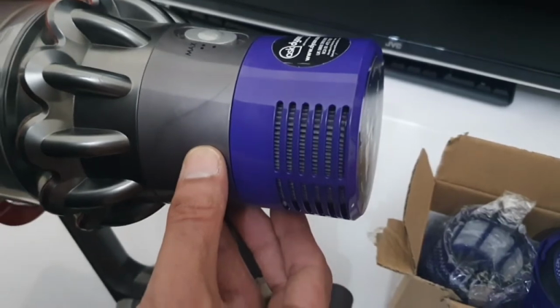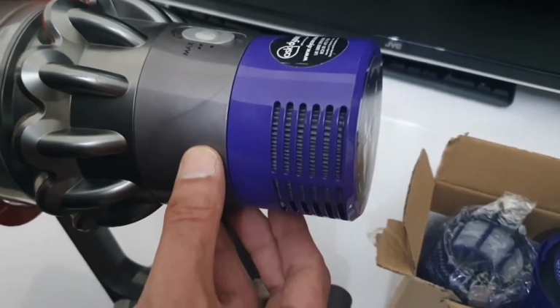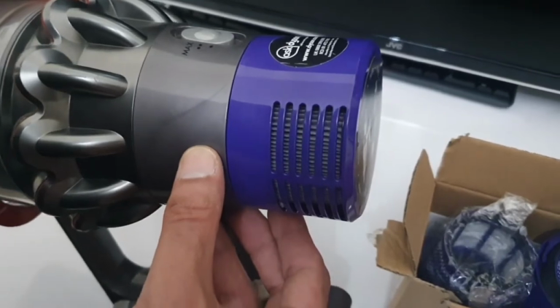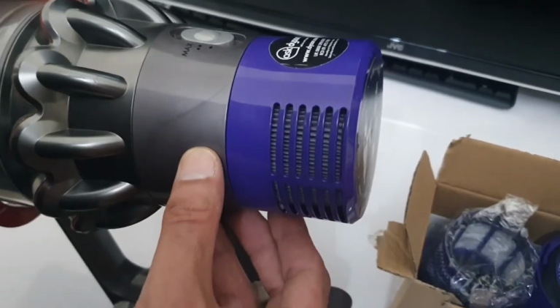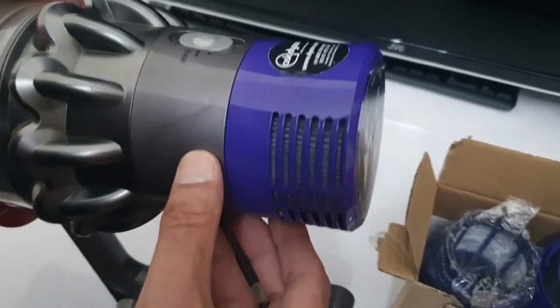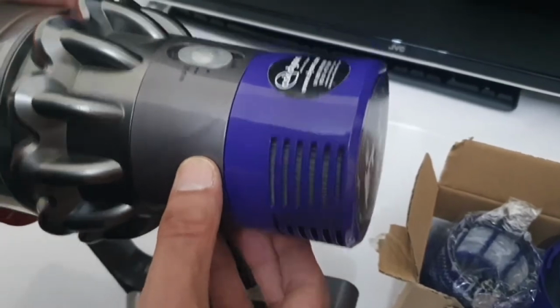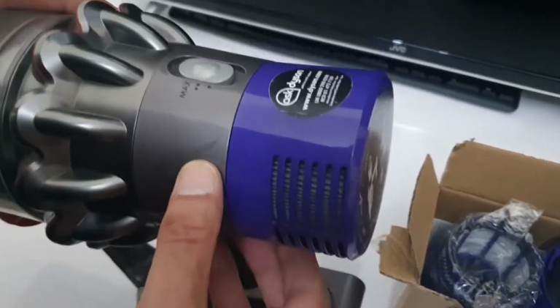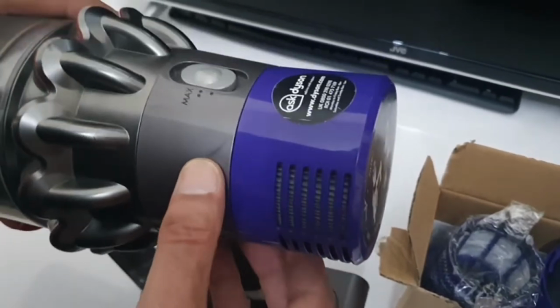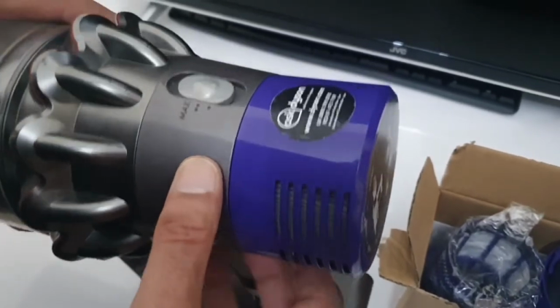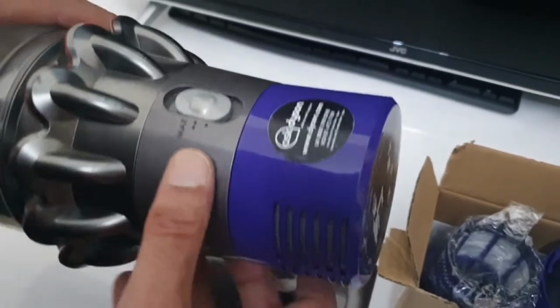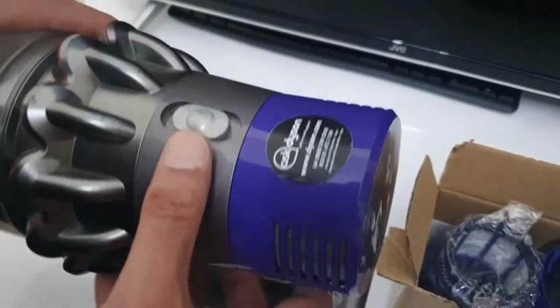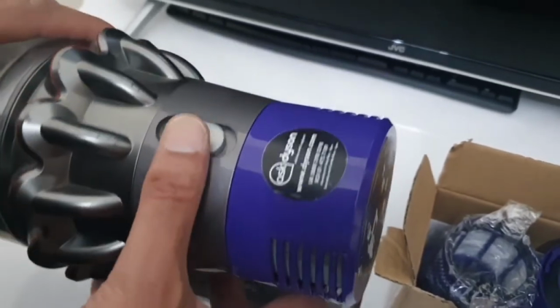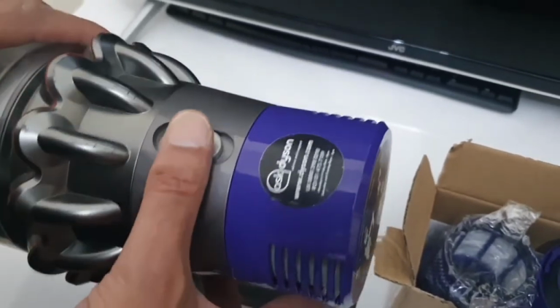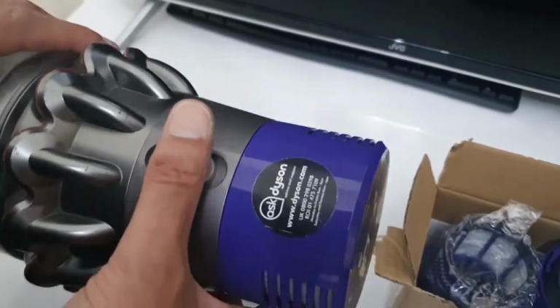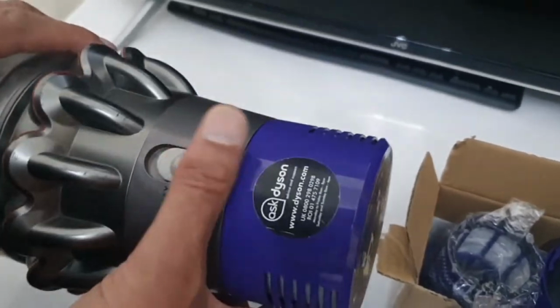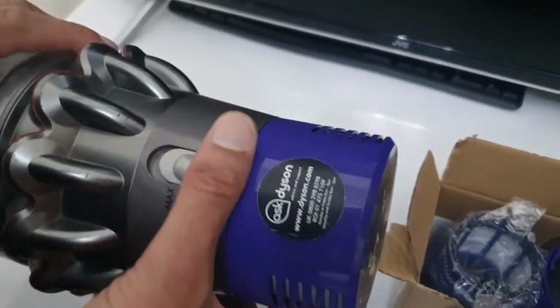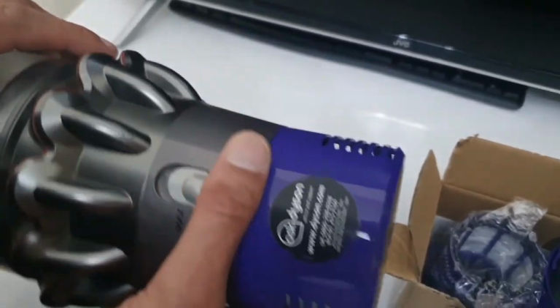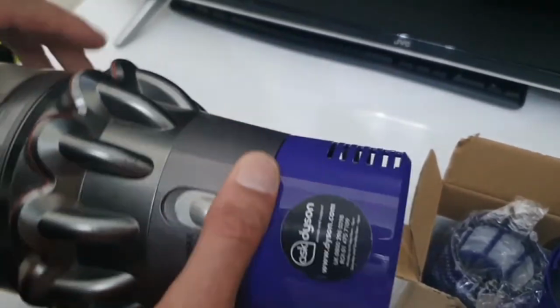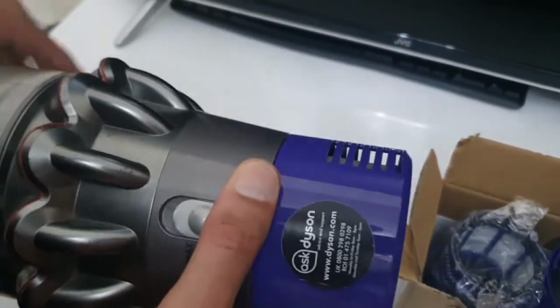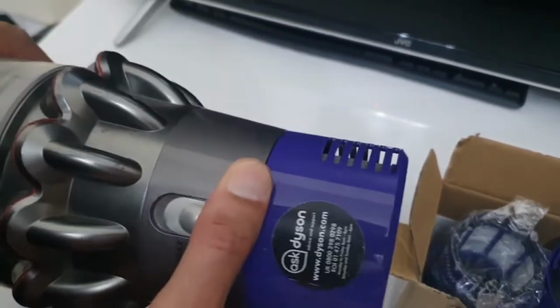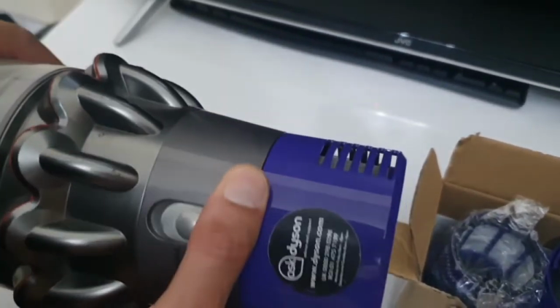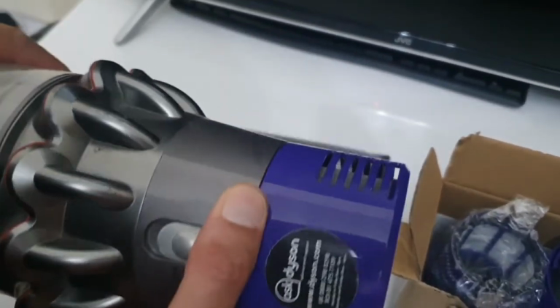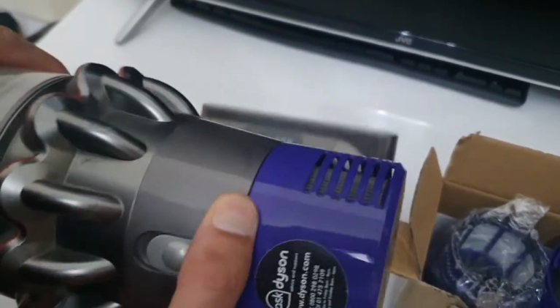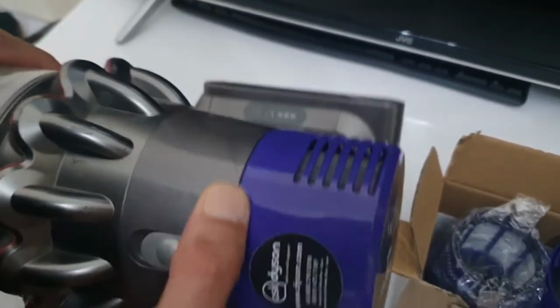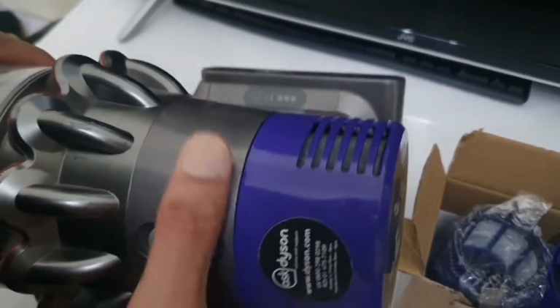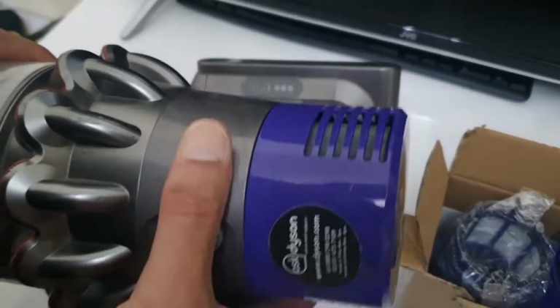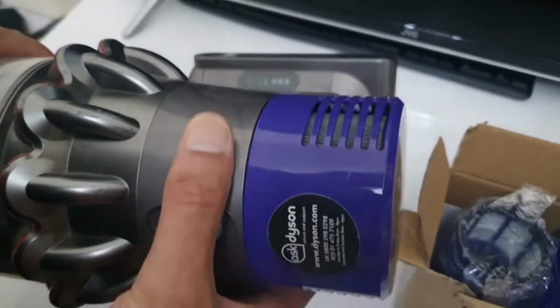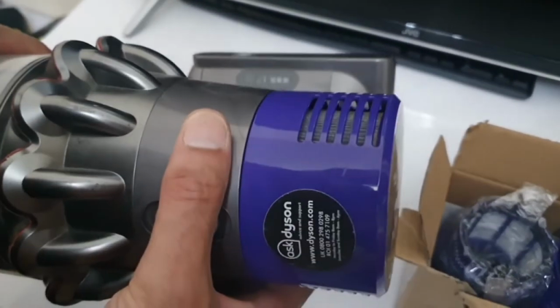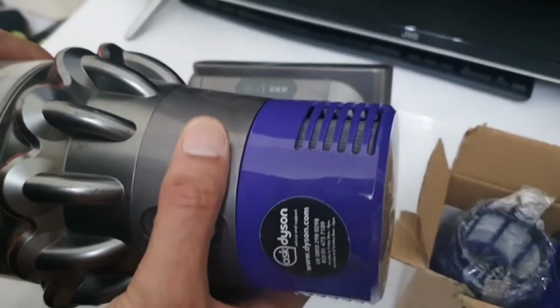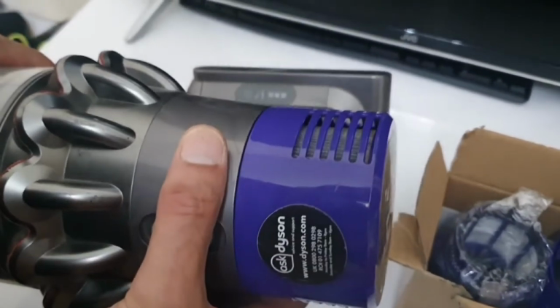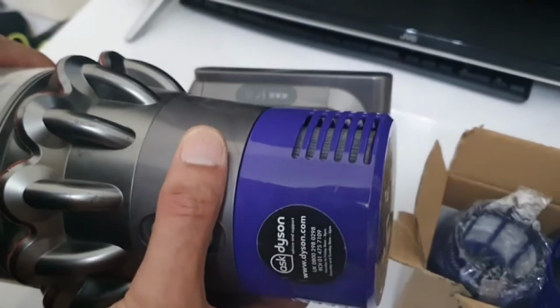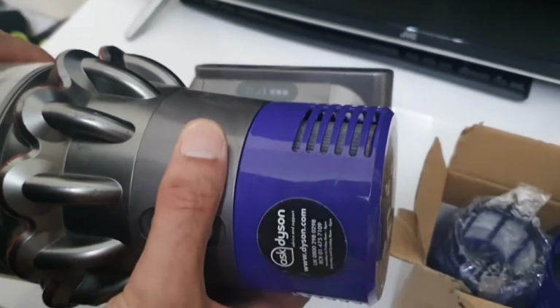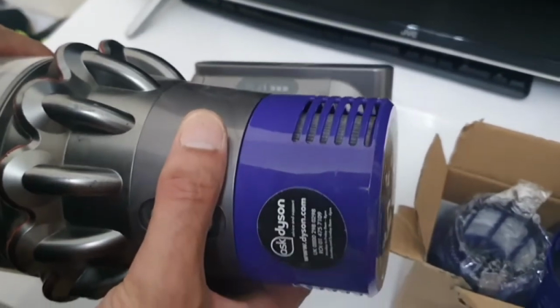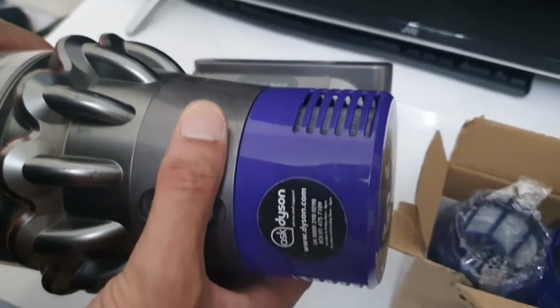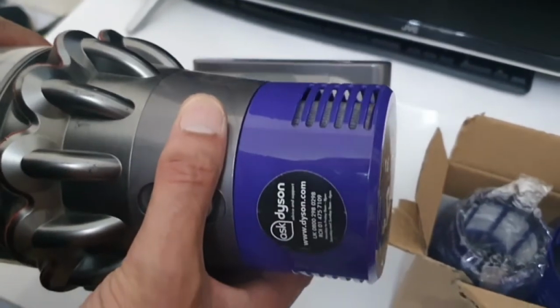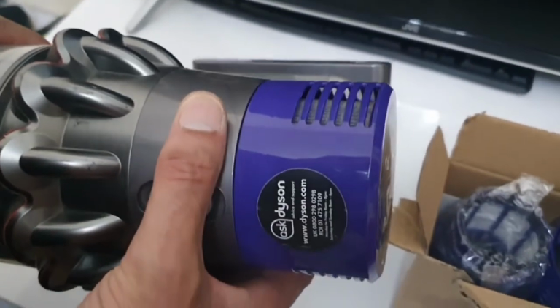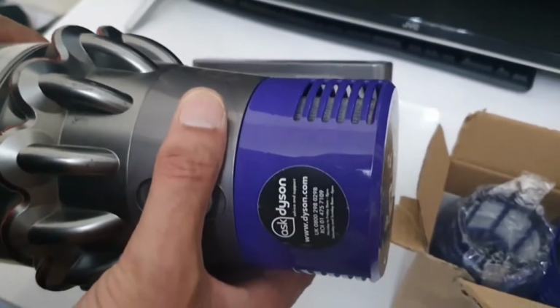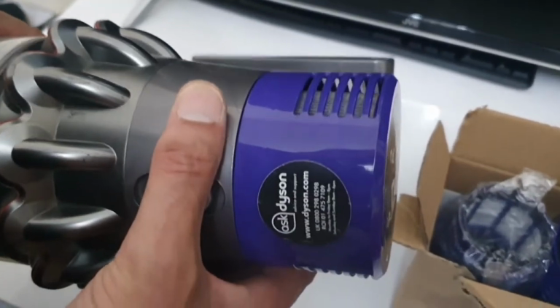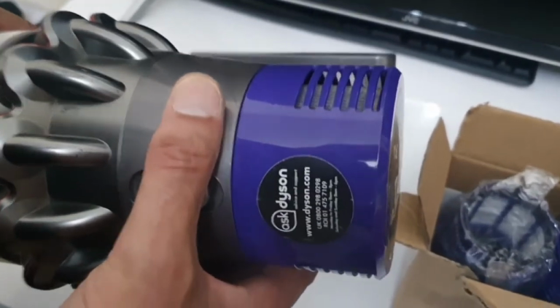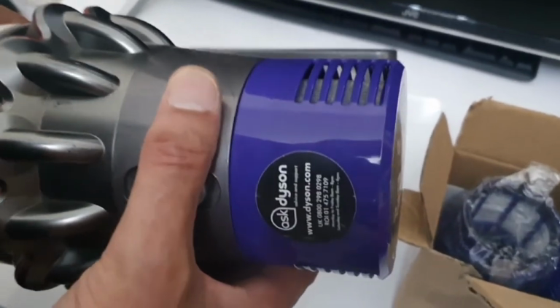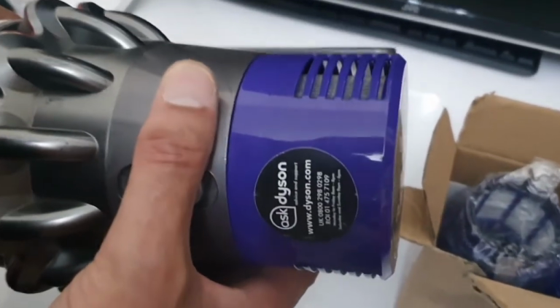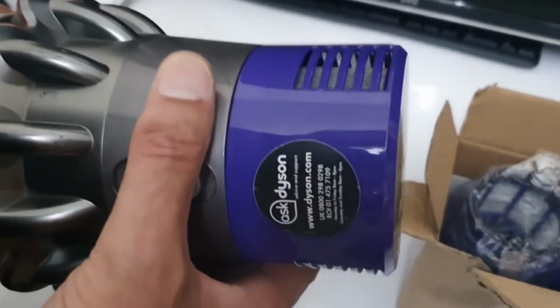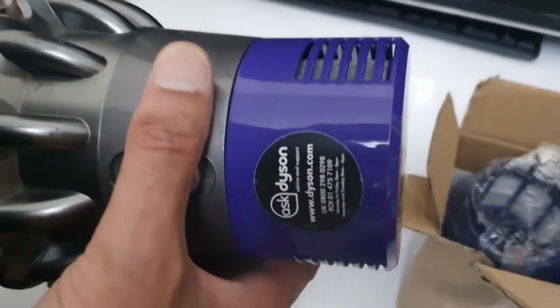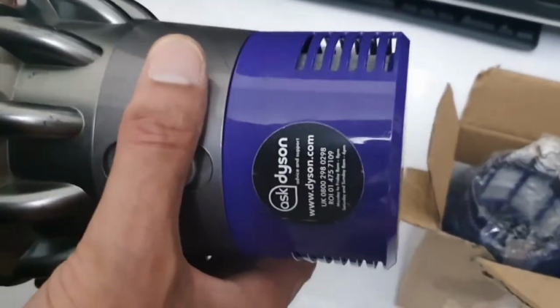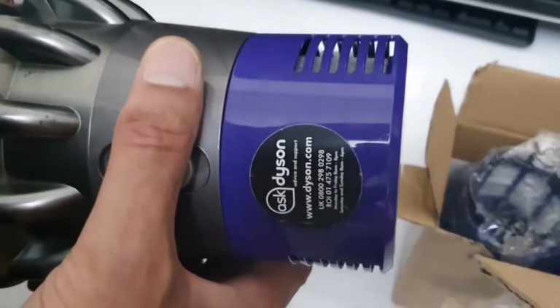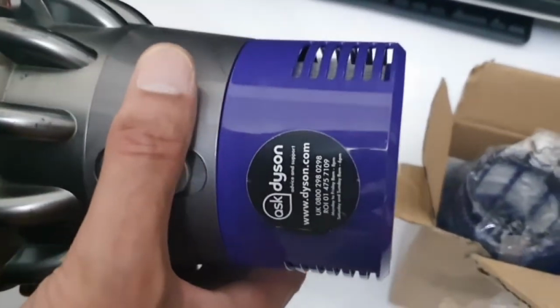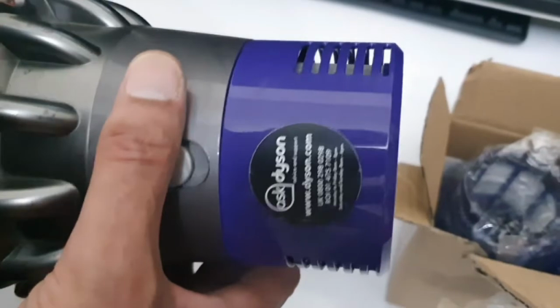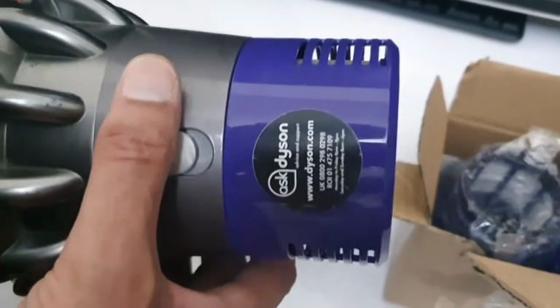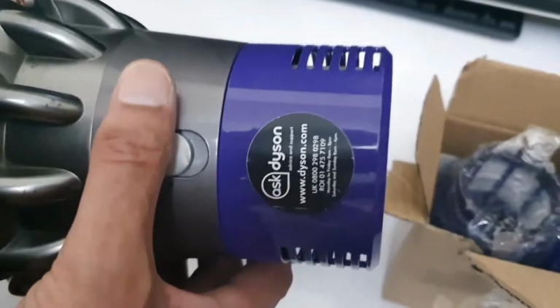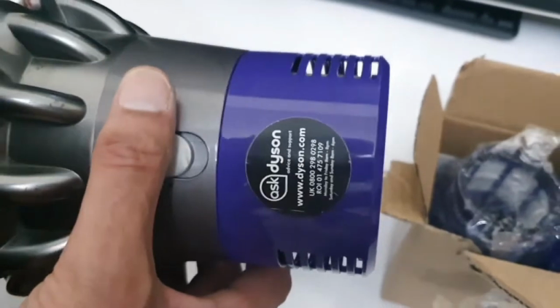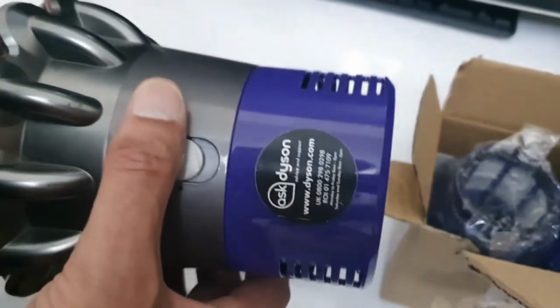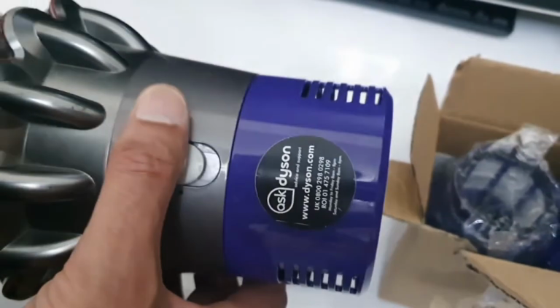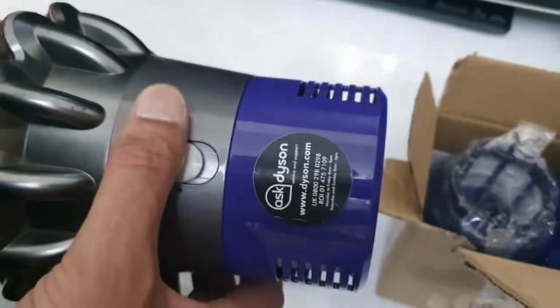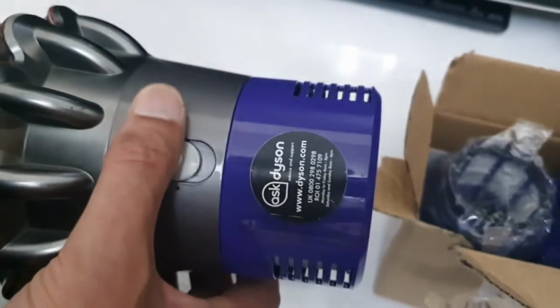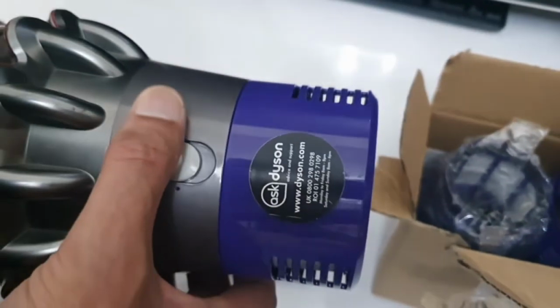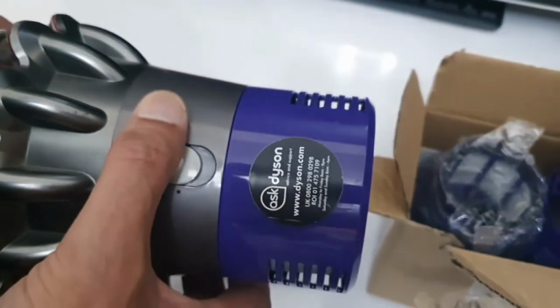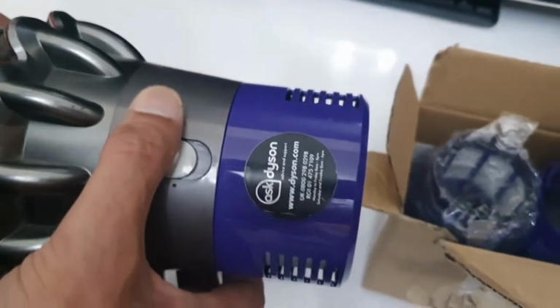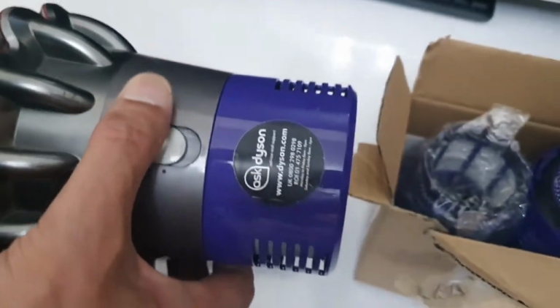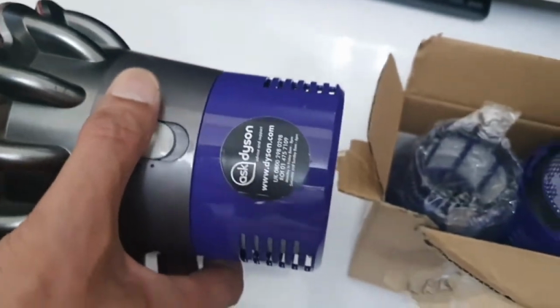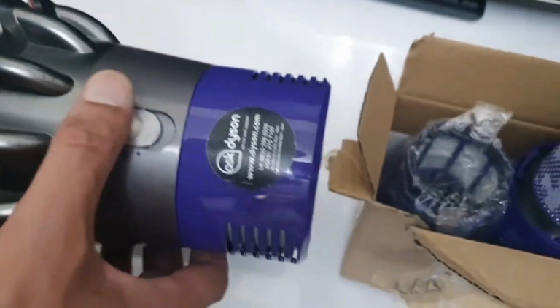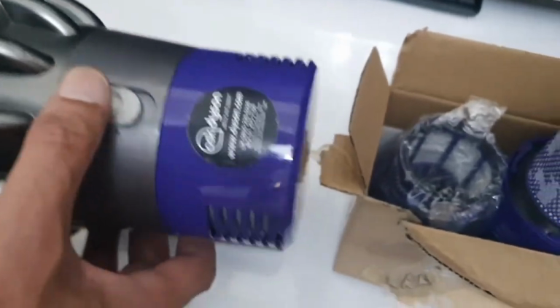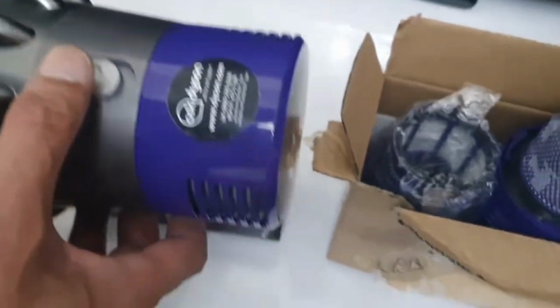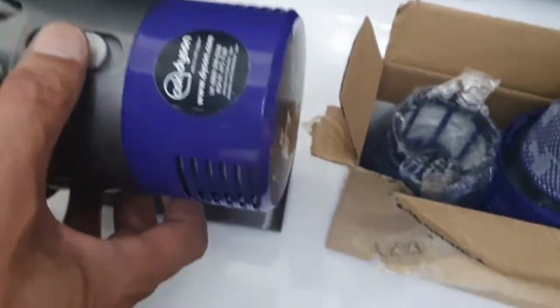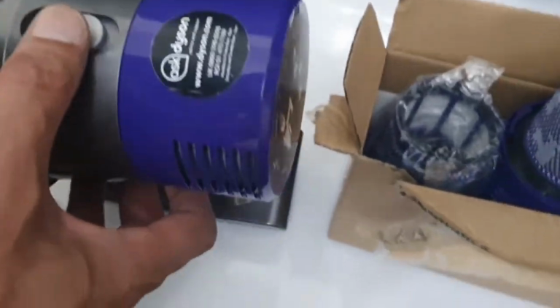Obviously if you're using your vacuum quite regularly, you're going to be spending quite a bit per year just on the filters.